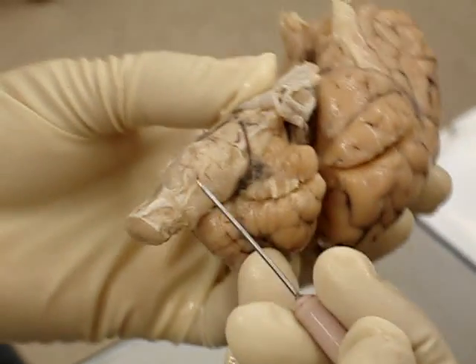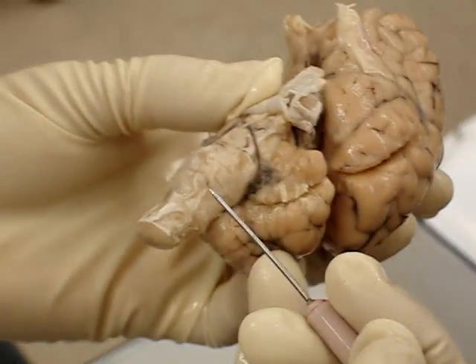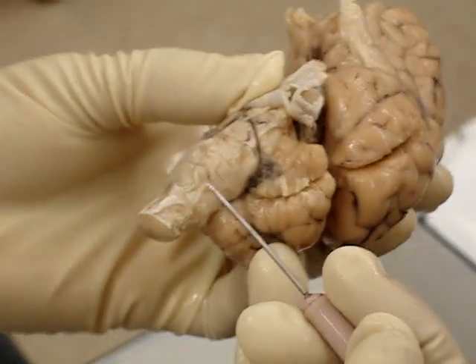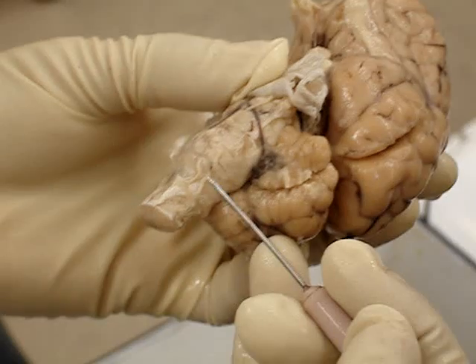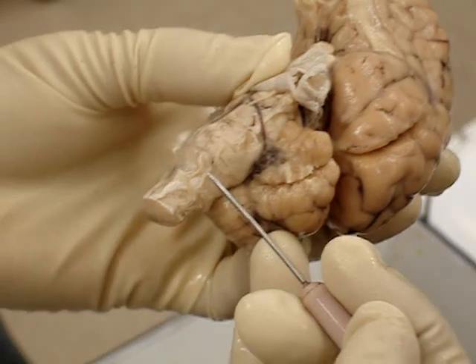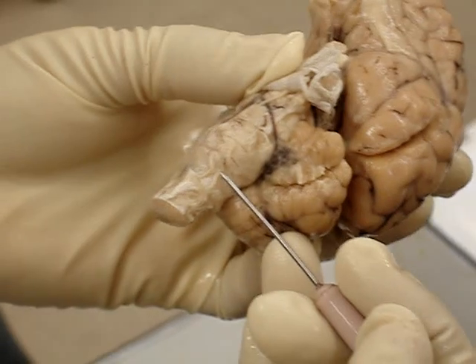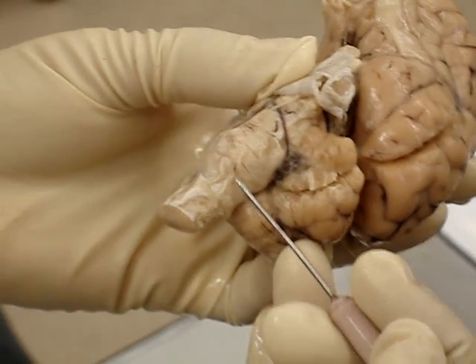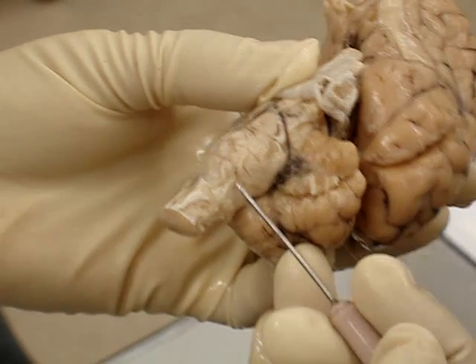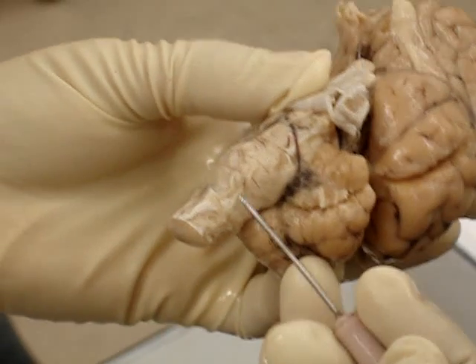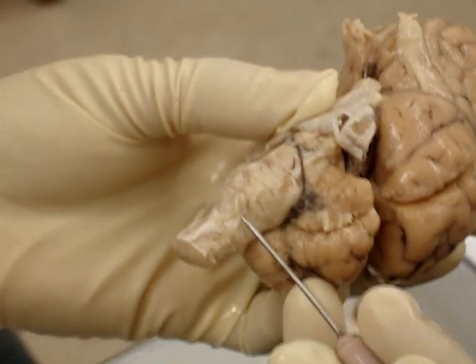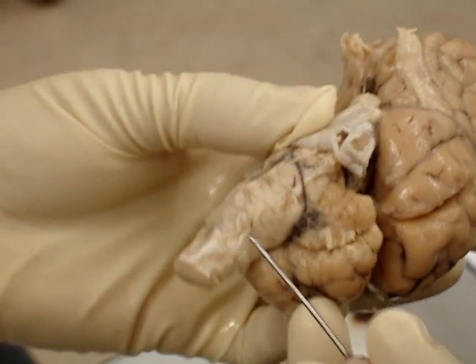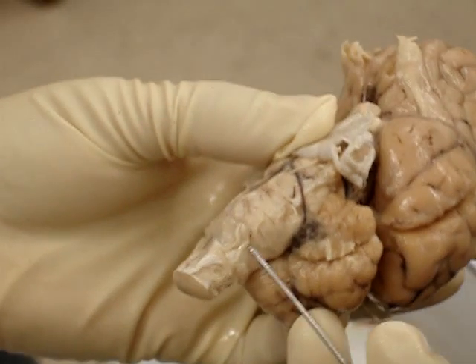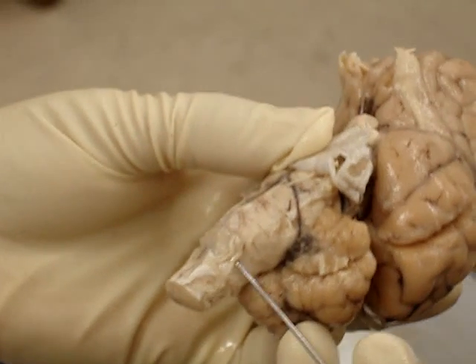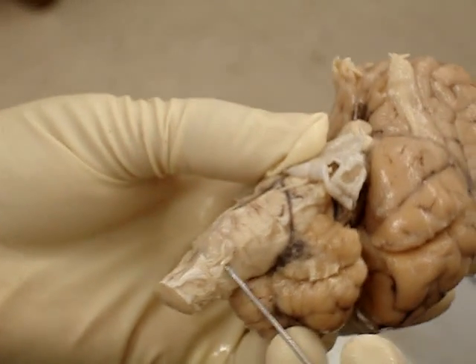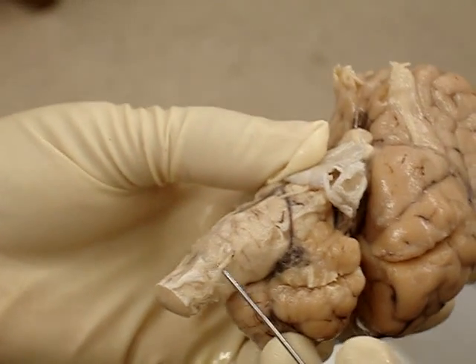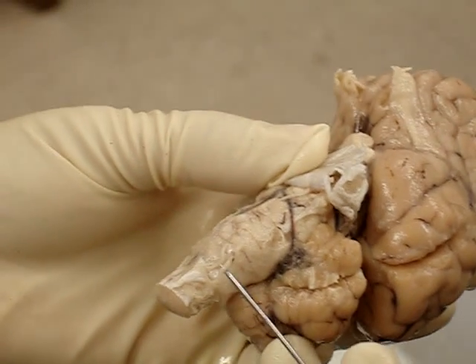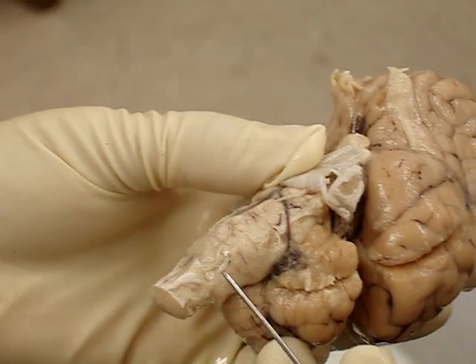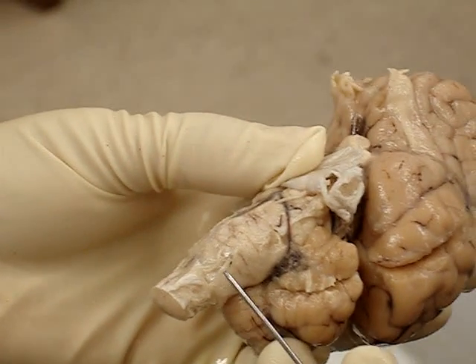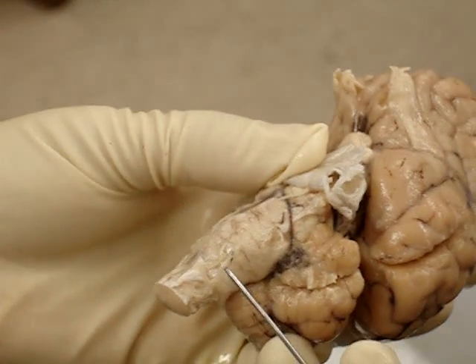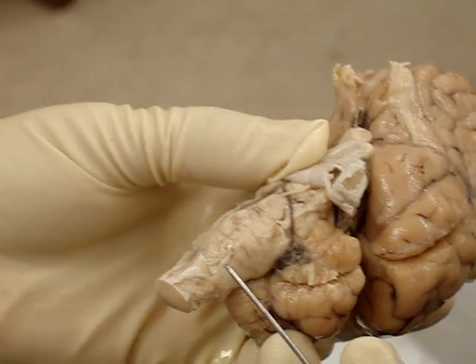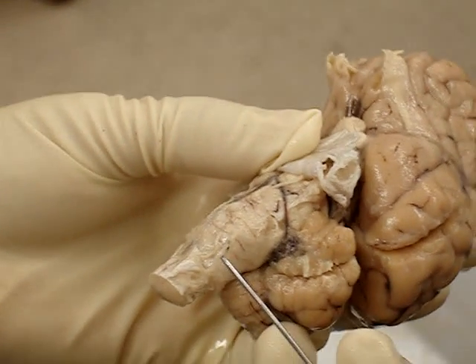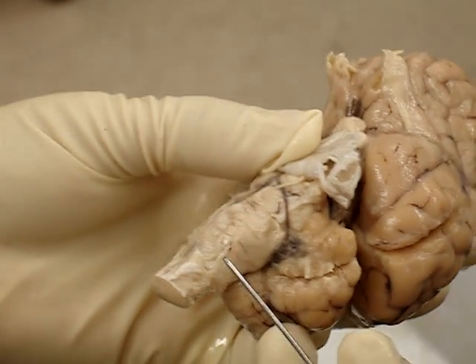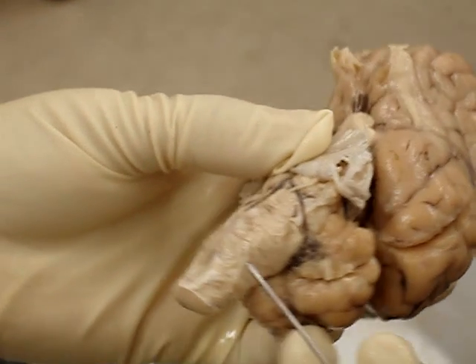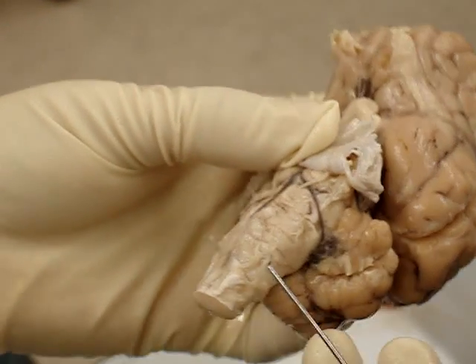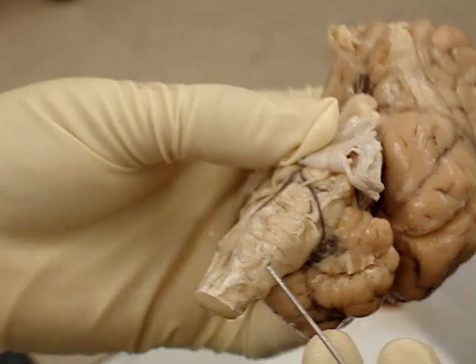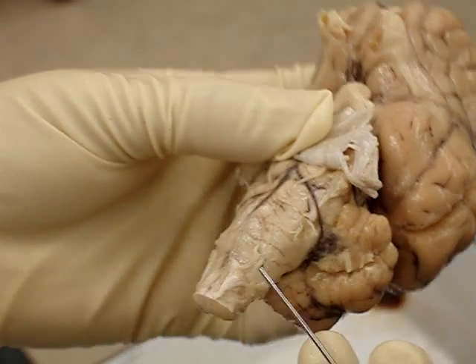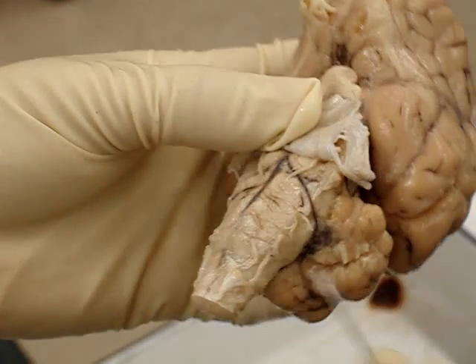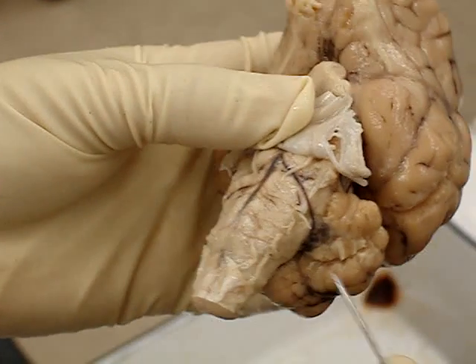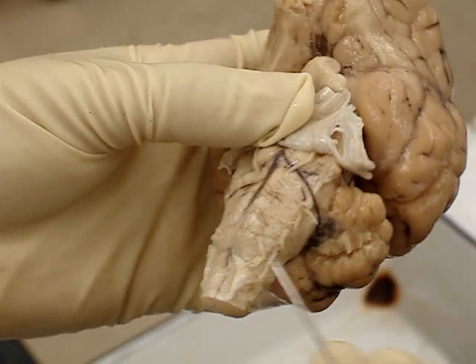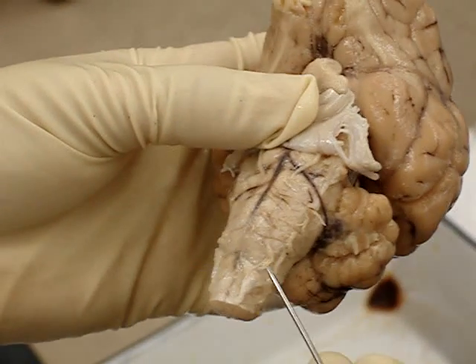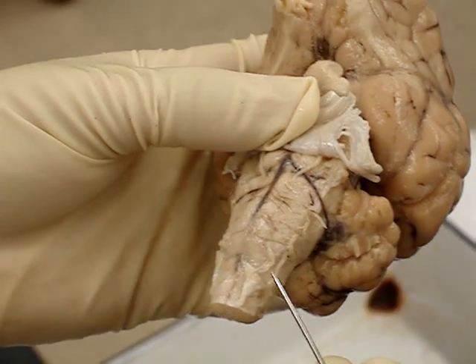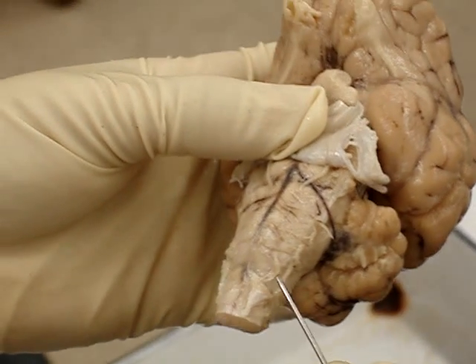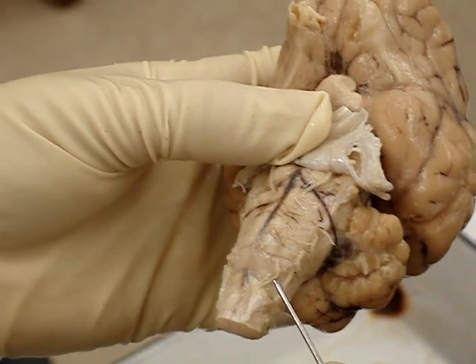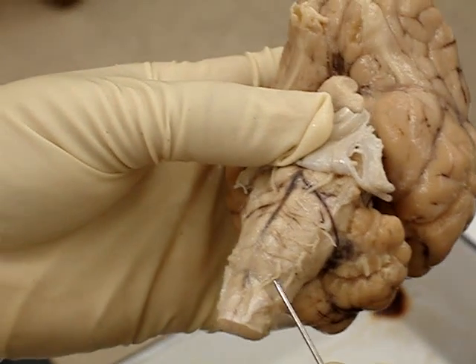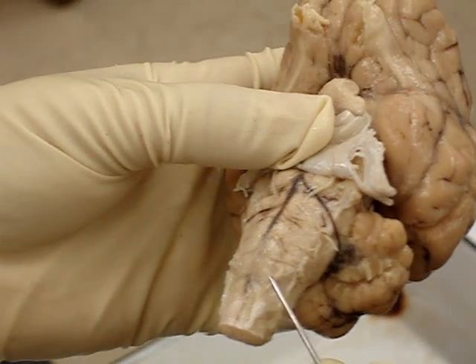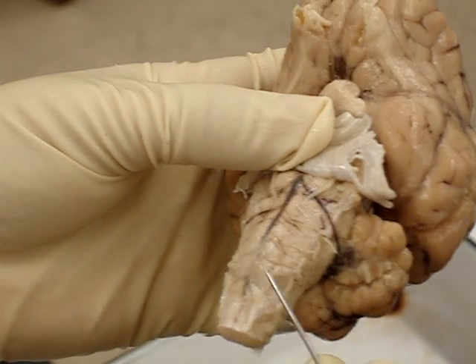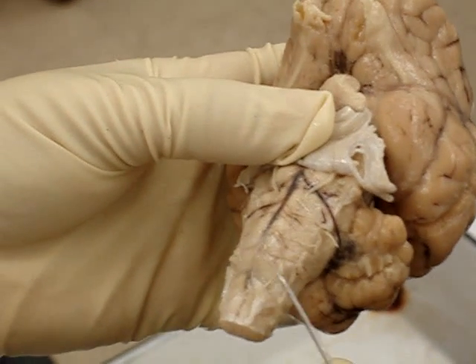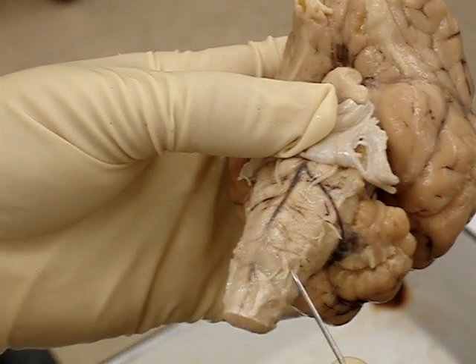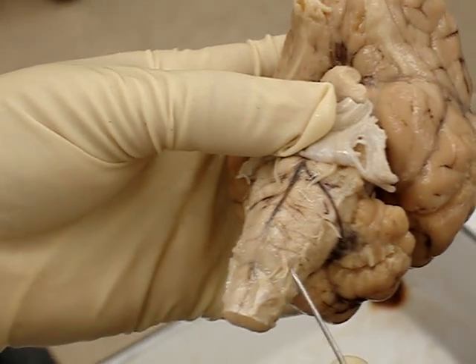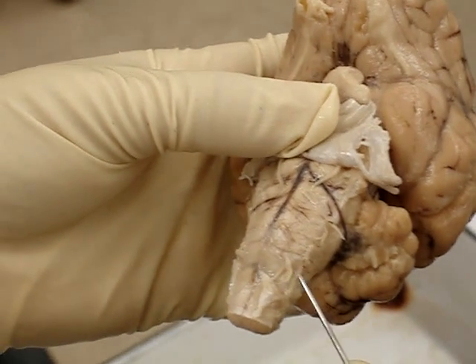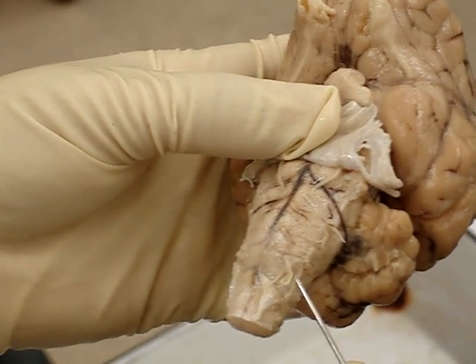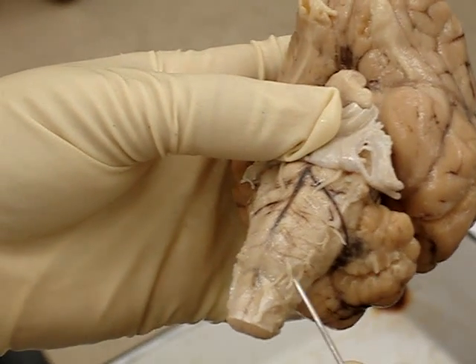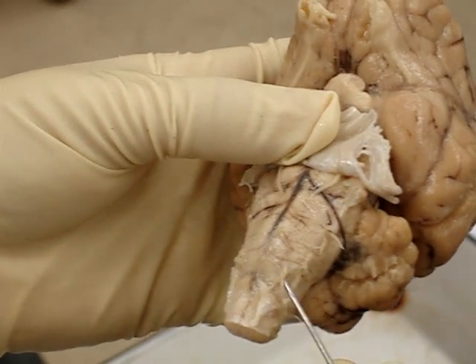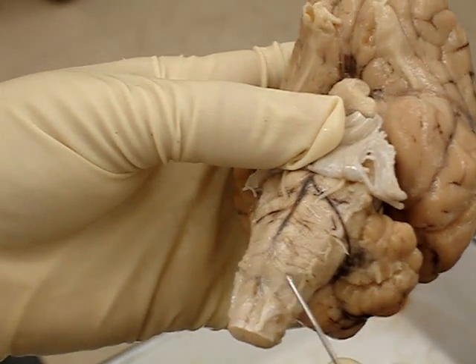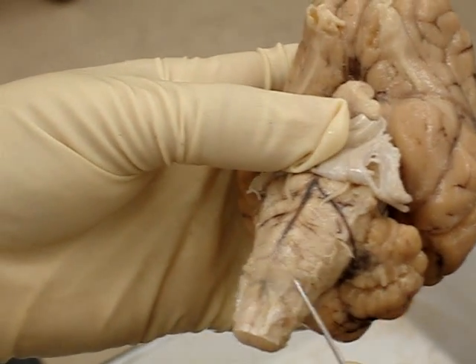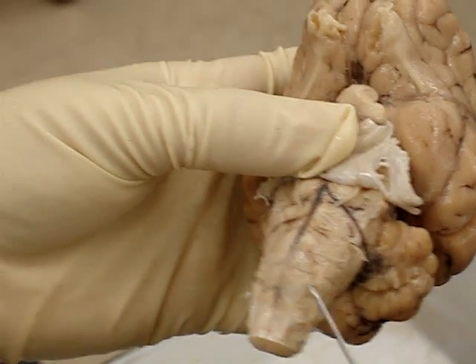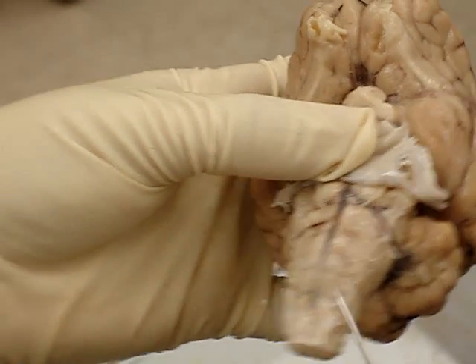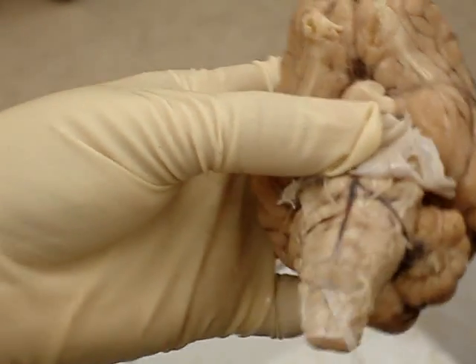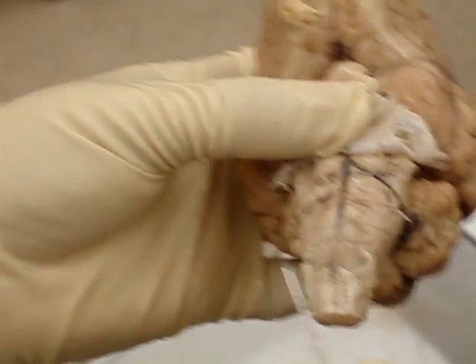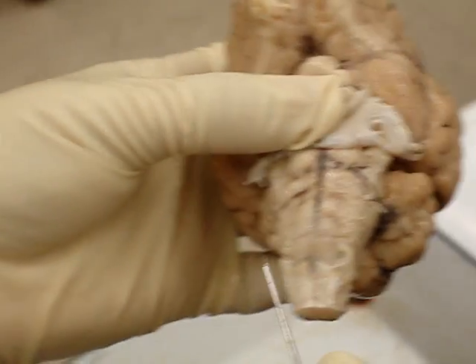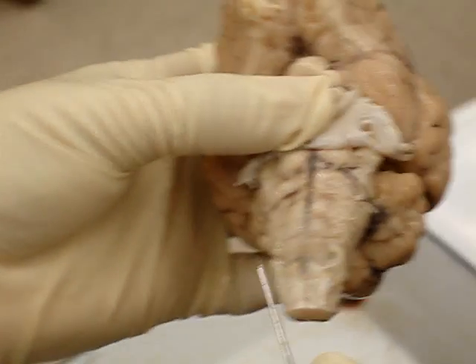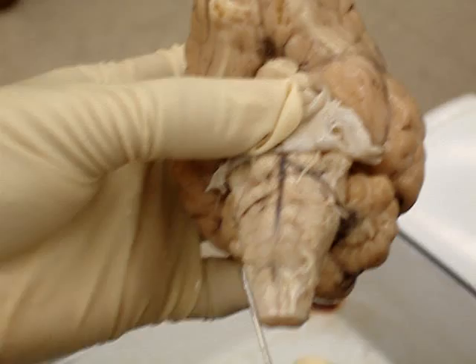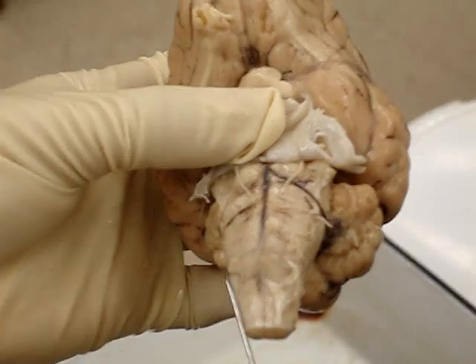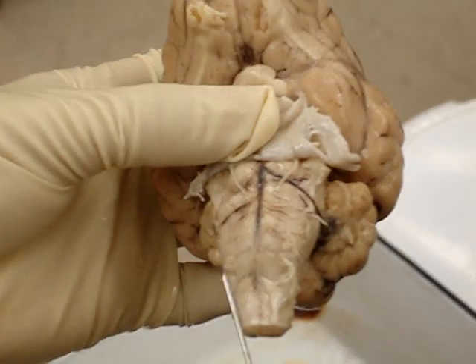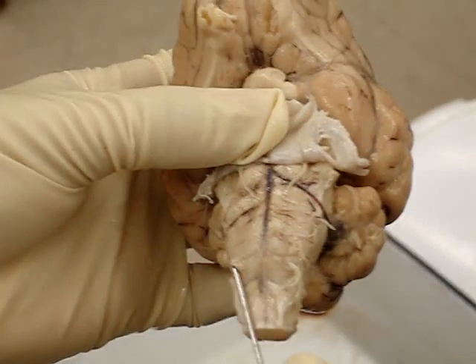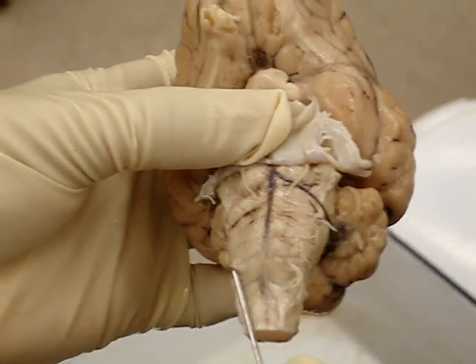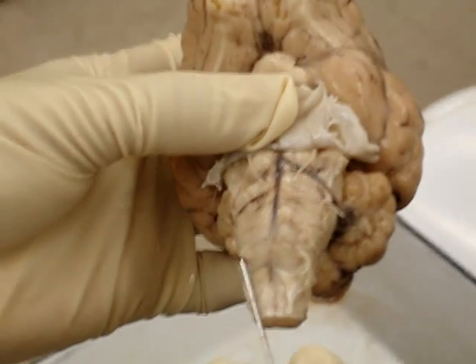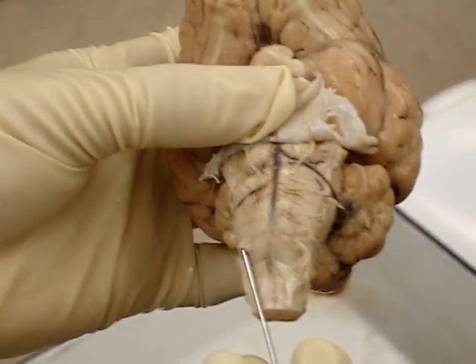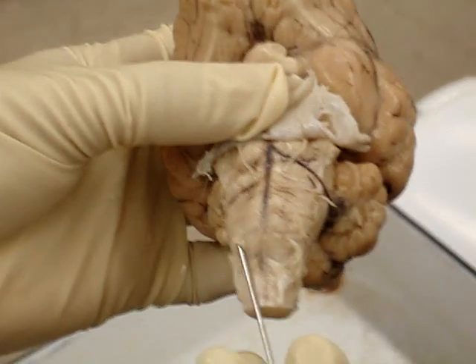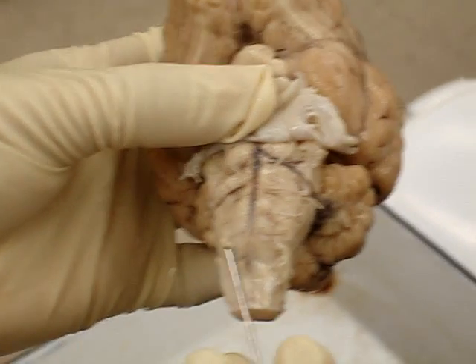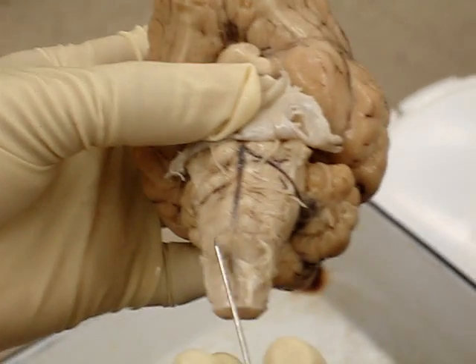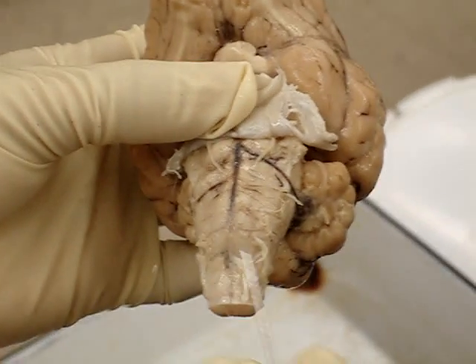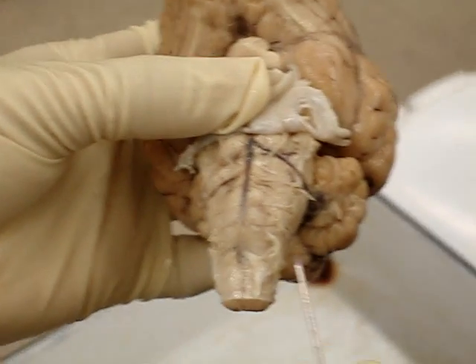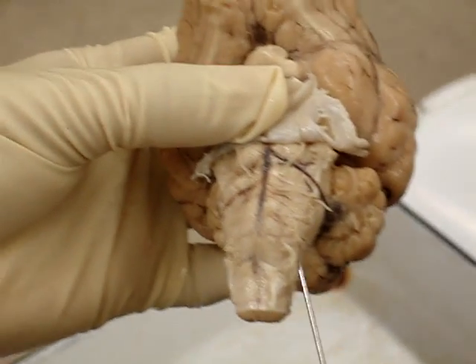Number eleven is the accessory. And then number twelve is the hypoglossal — see it on both sides.